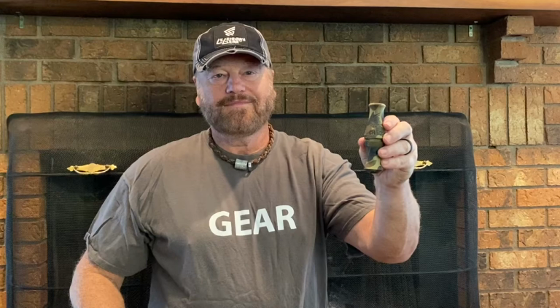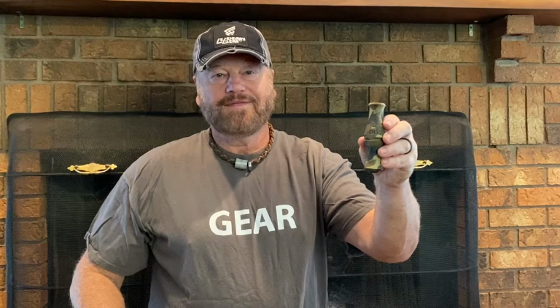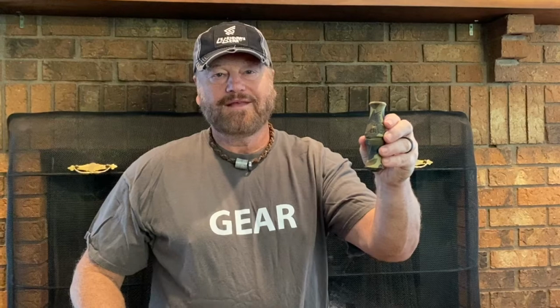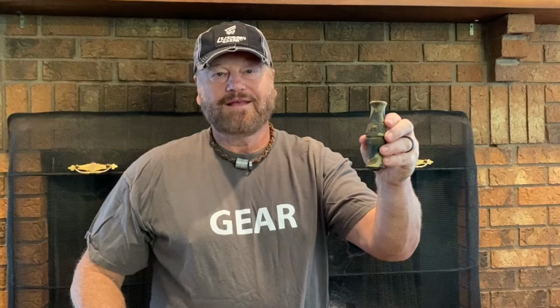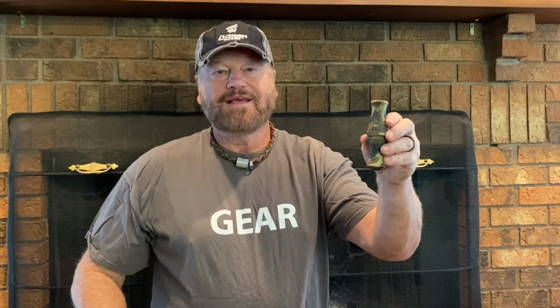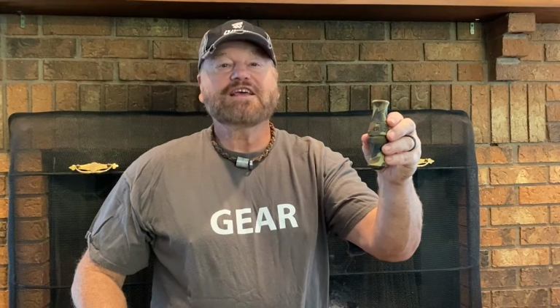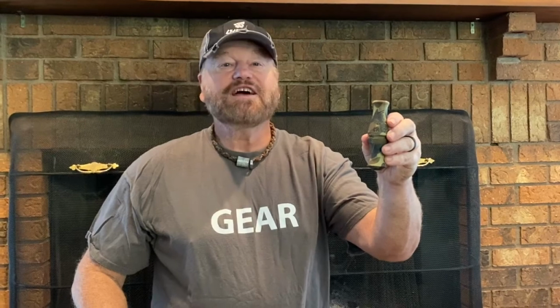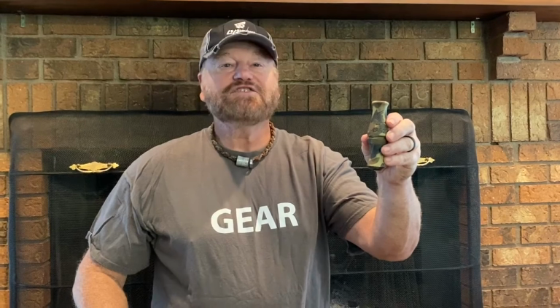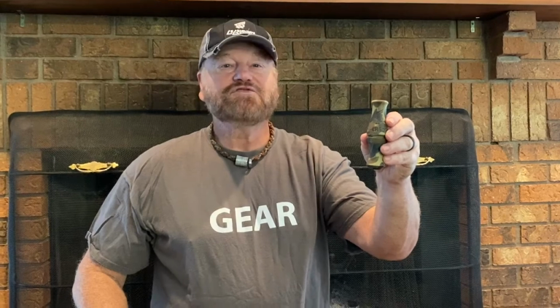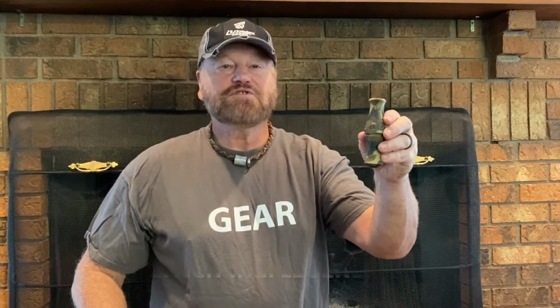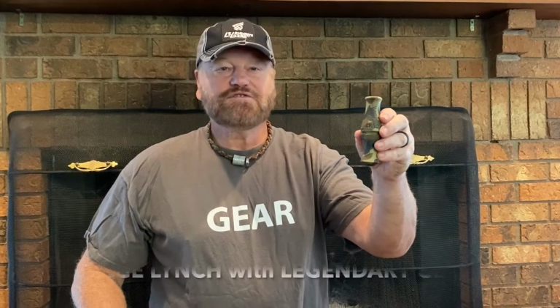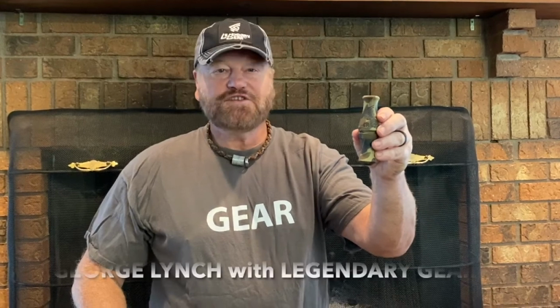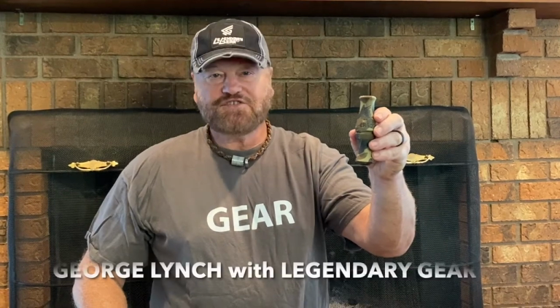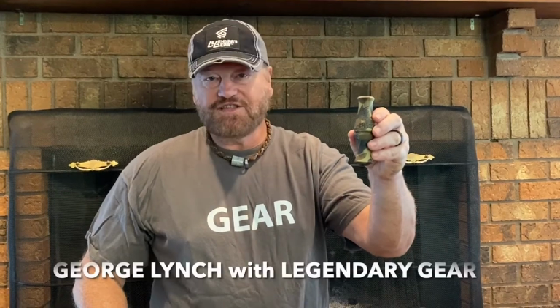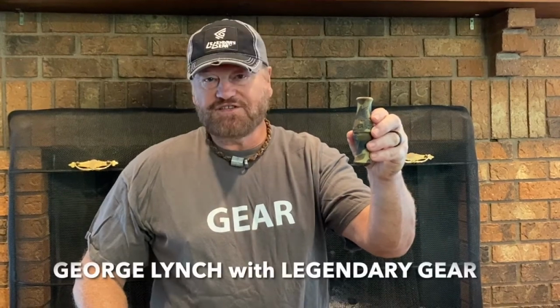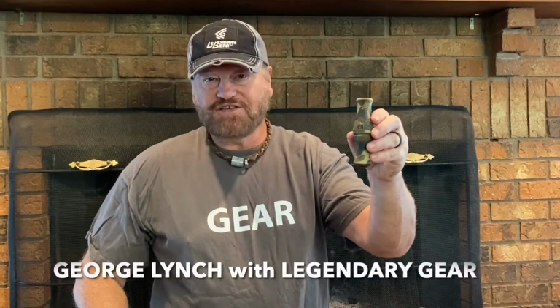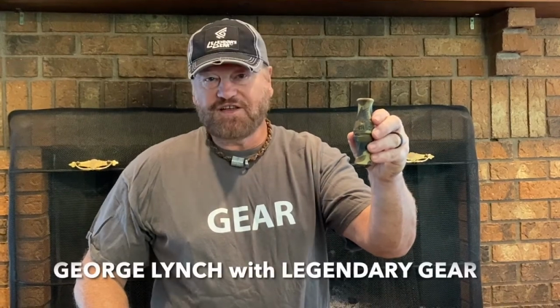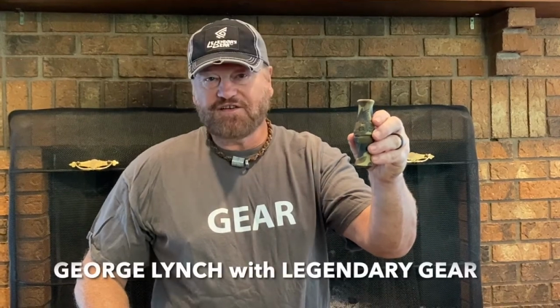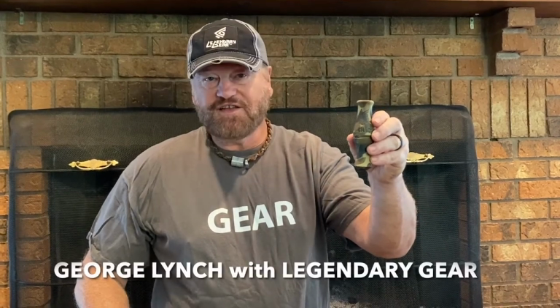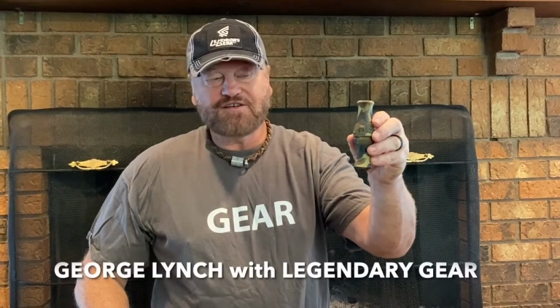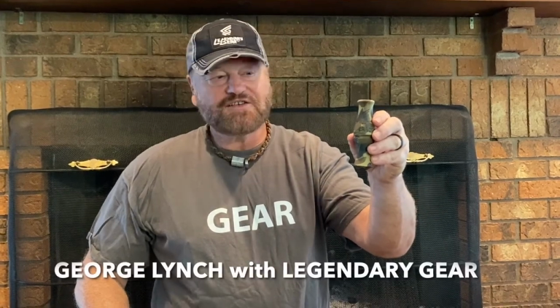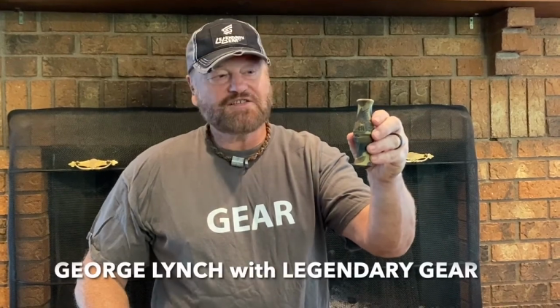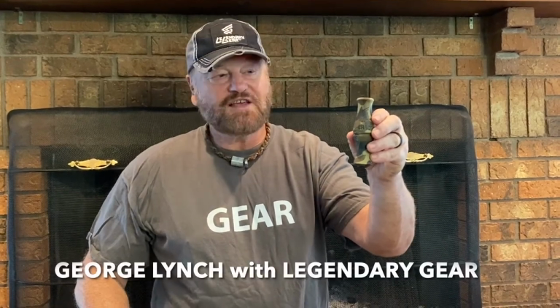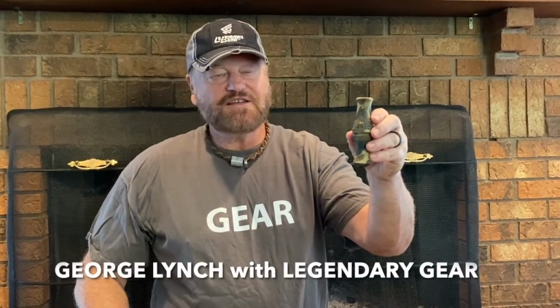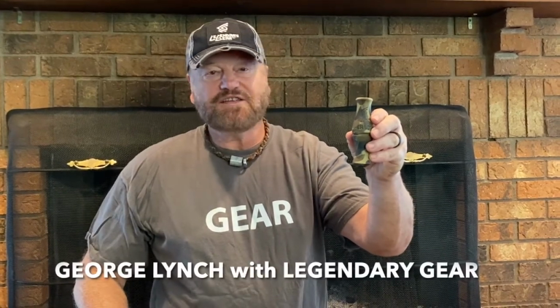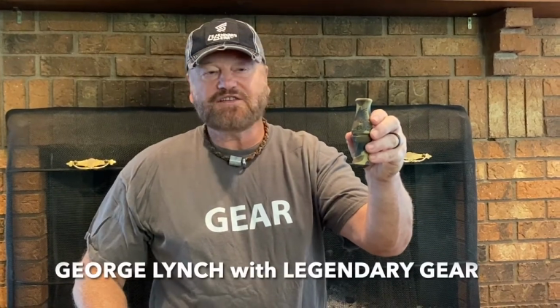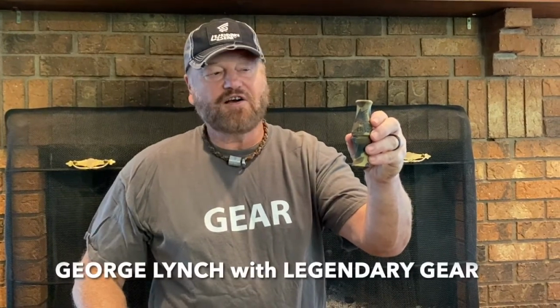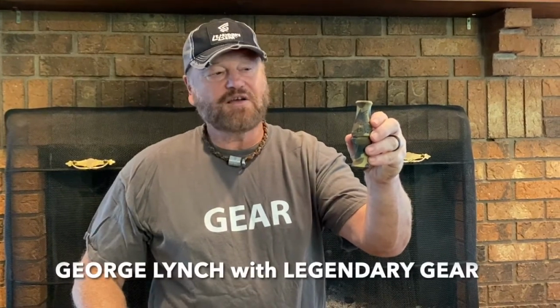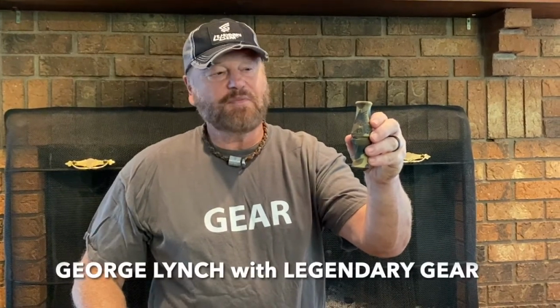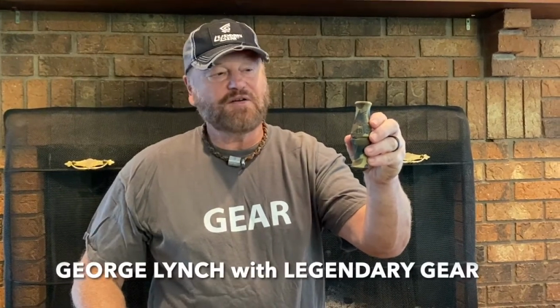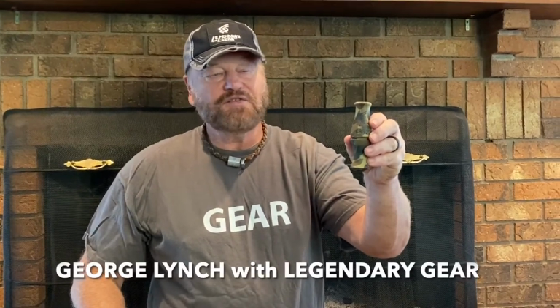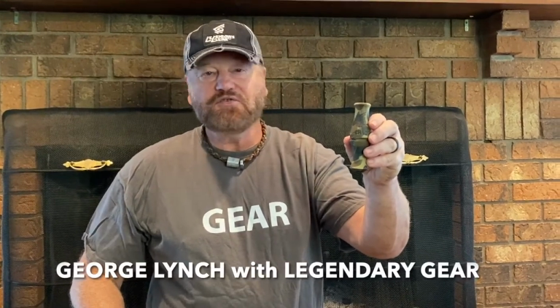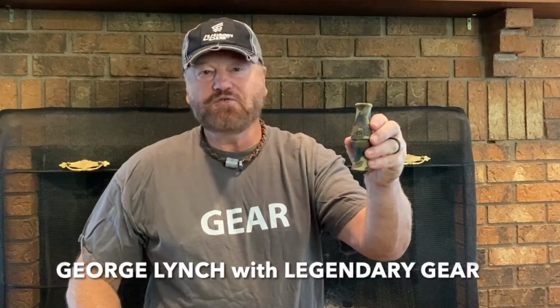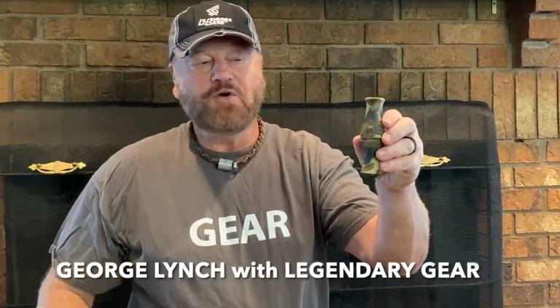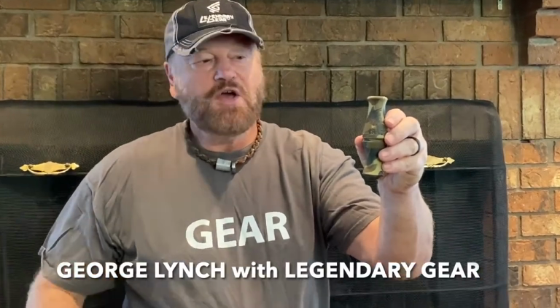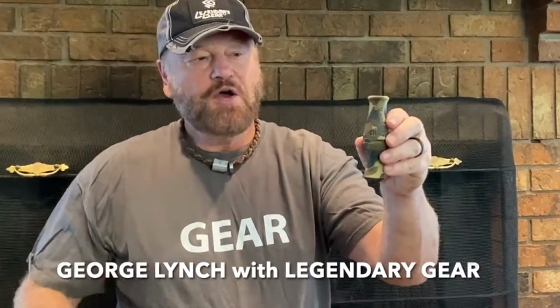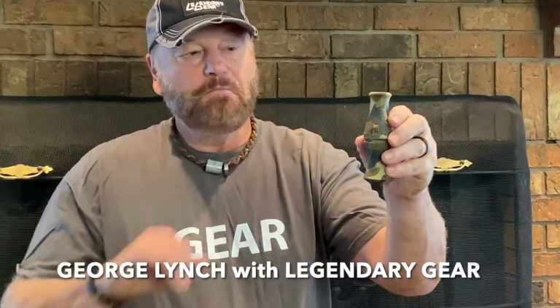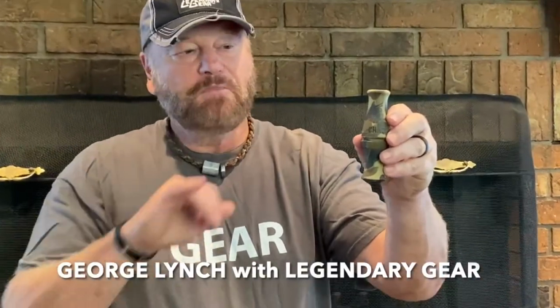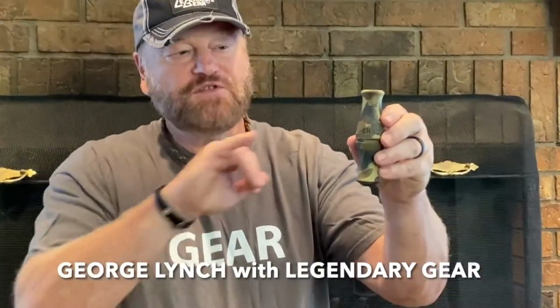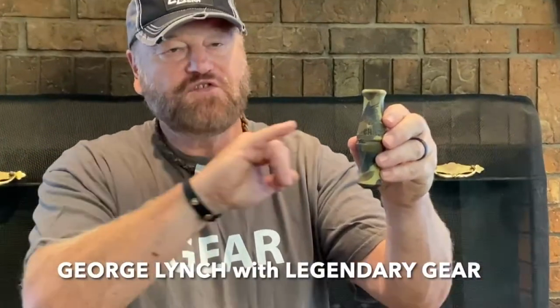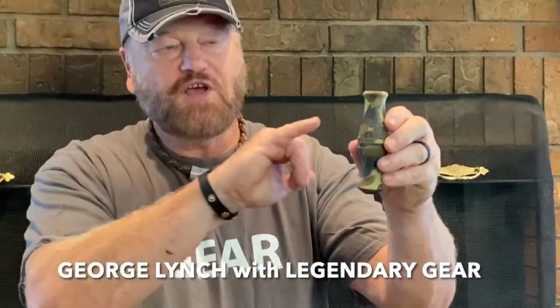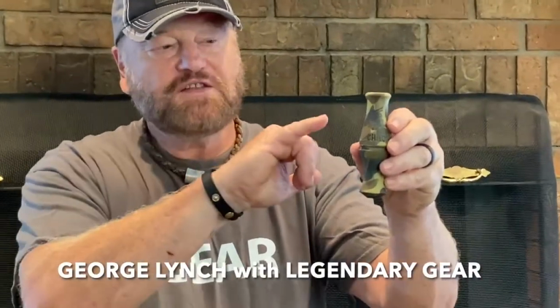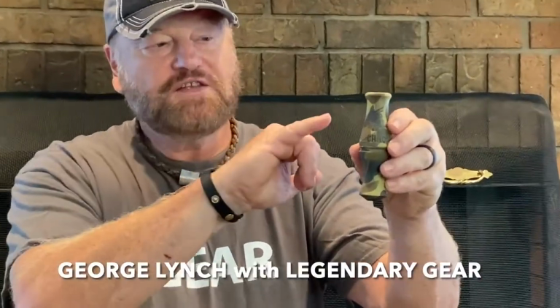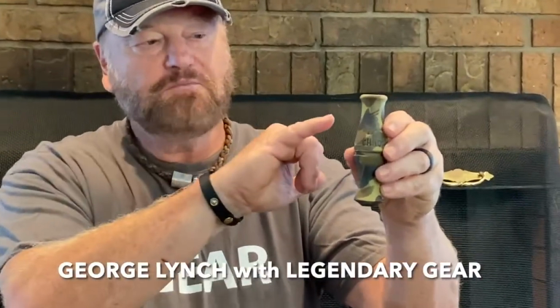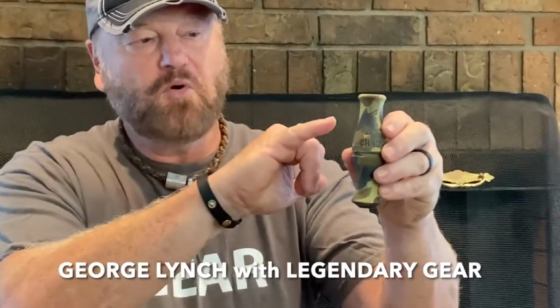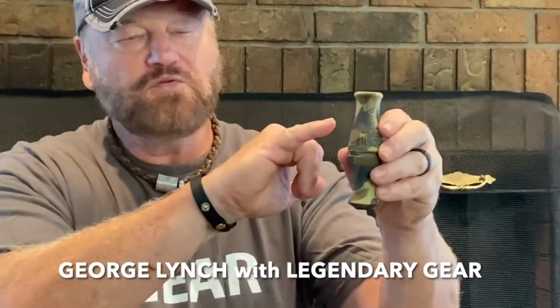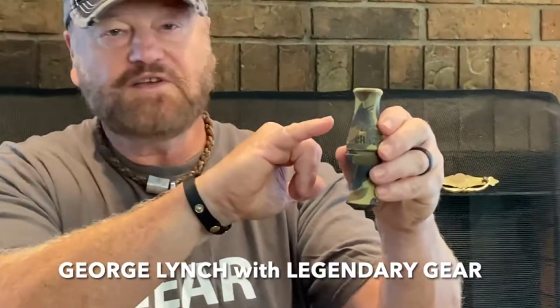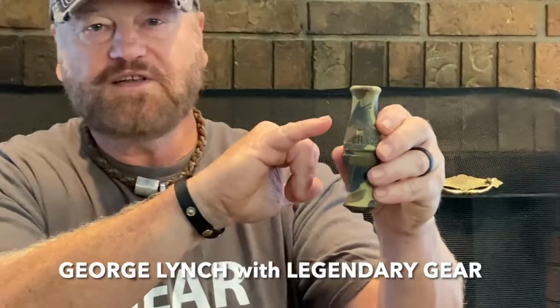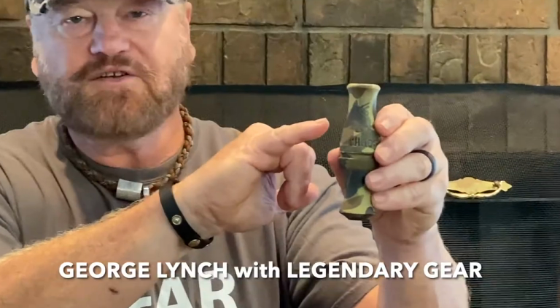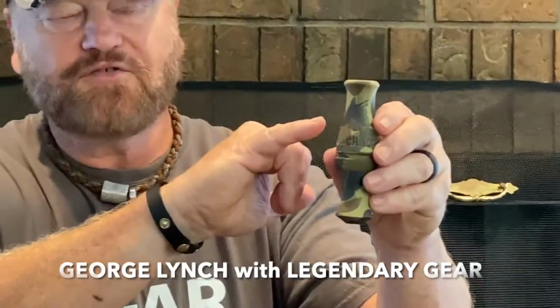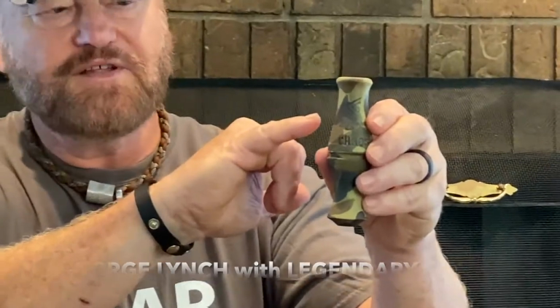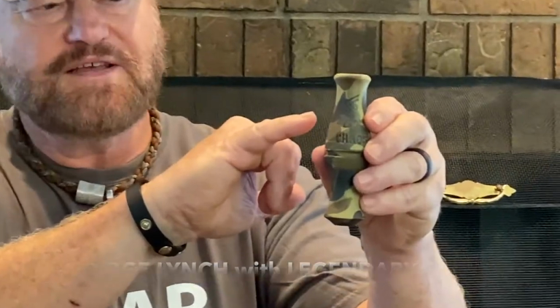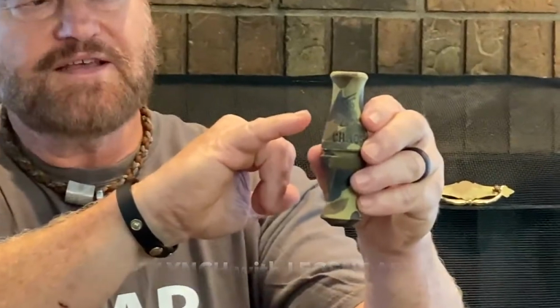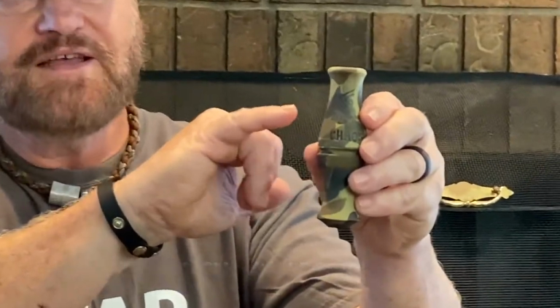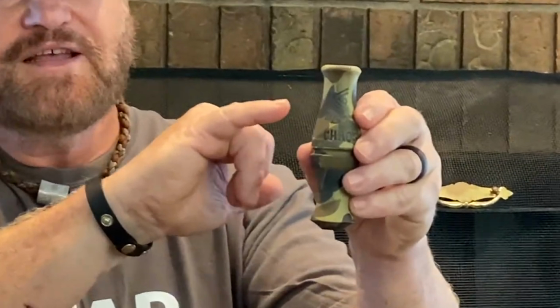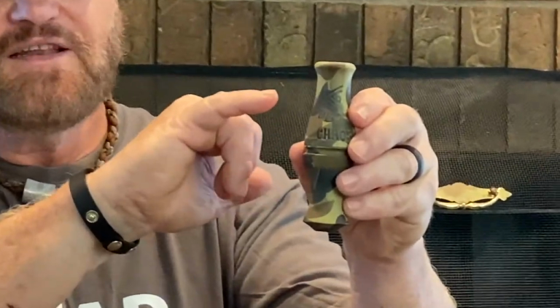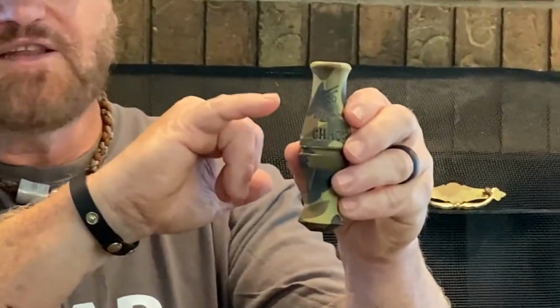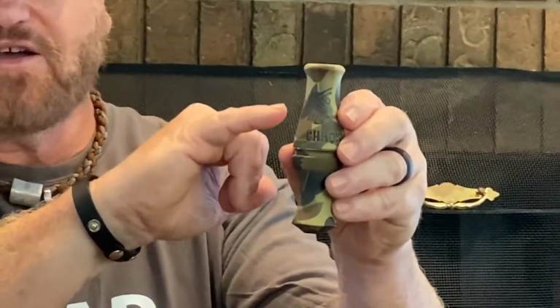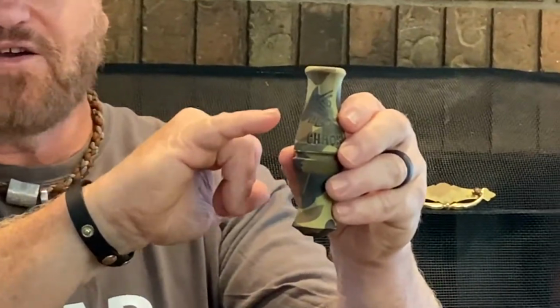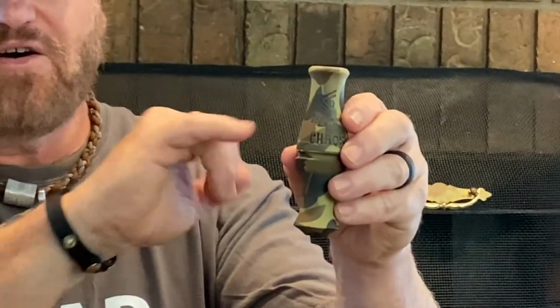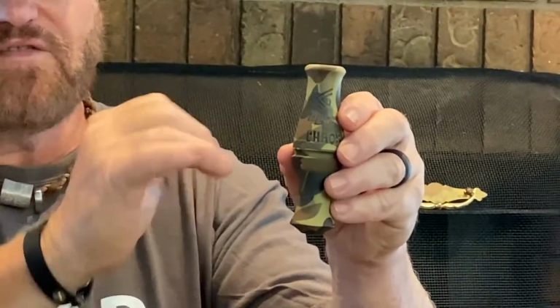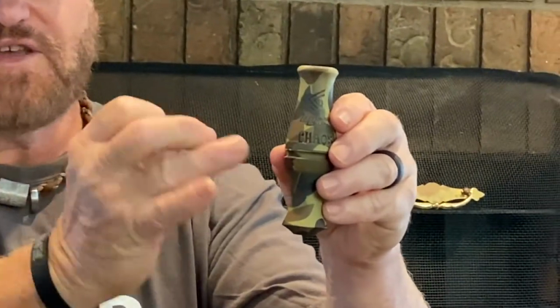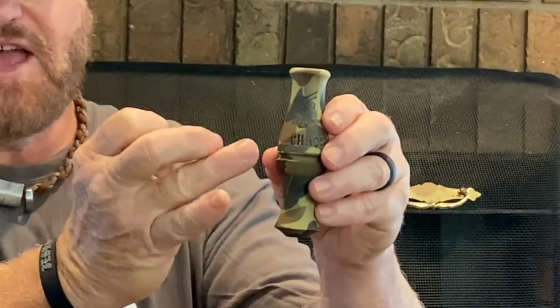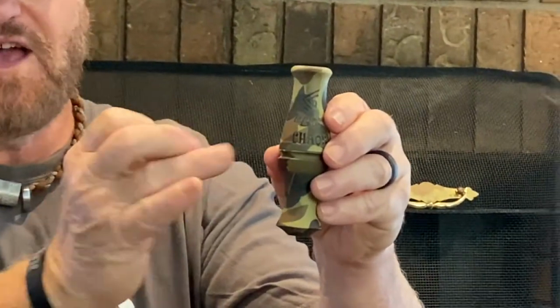Hey guys, George Lynch of Legend of Airgear, excited to talk about our new injection-molded acrylic duck call, the Chaos.